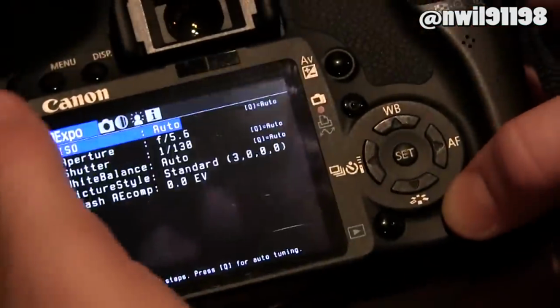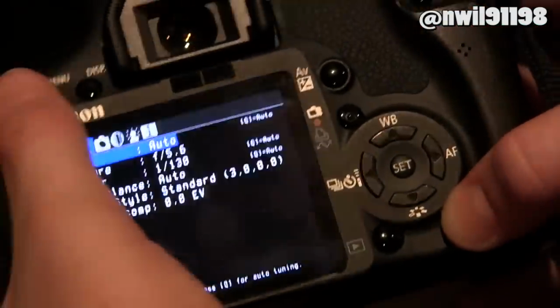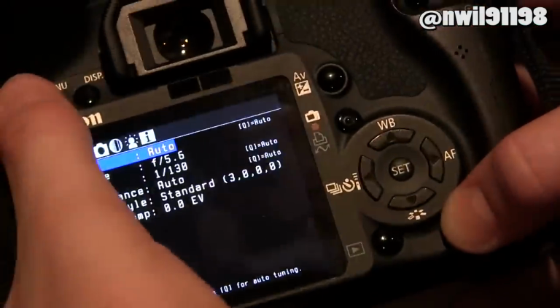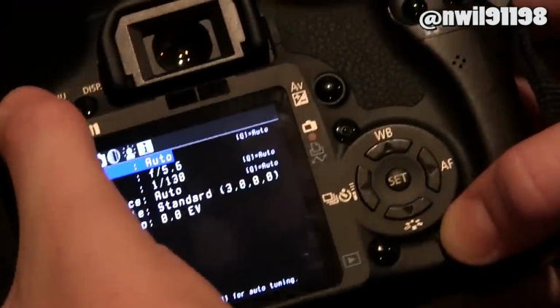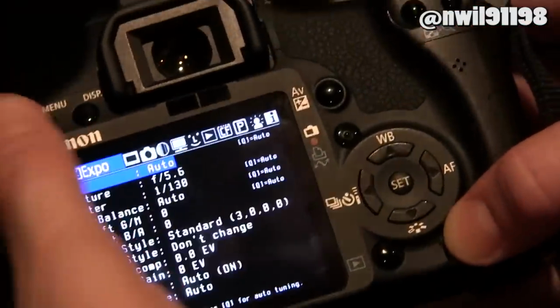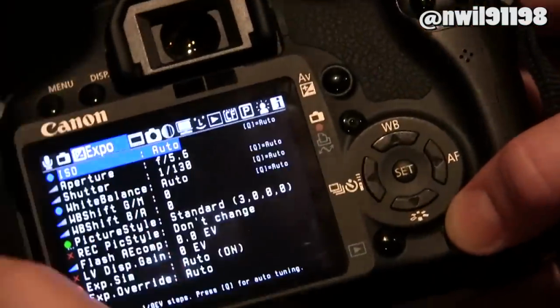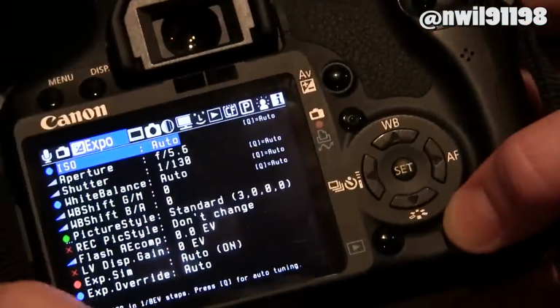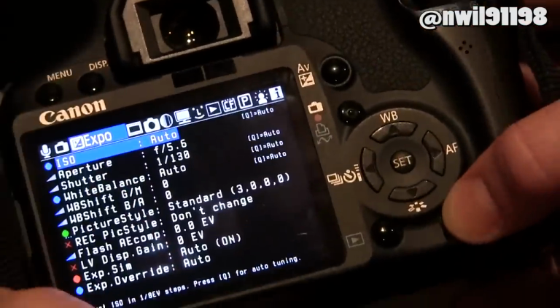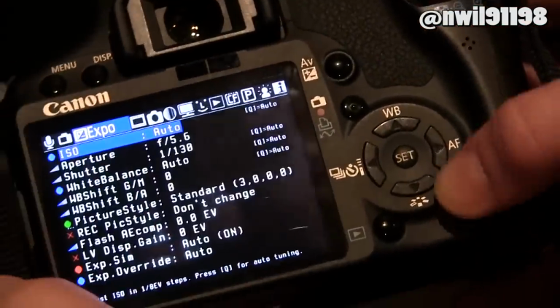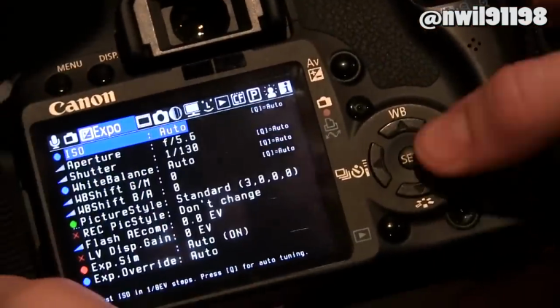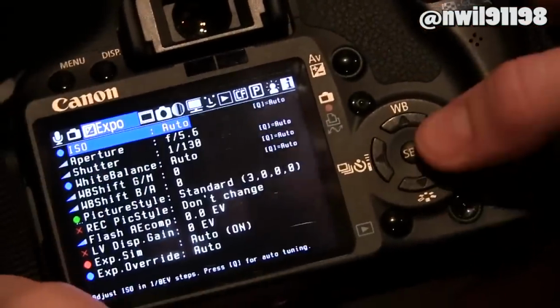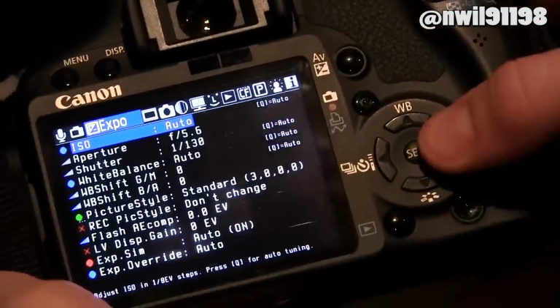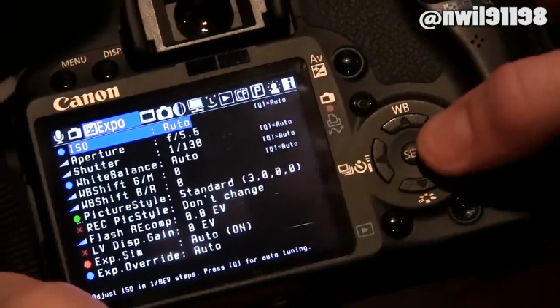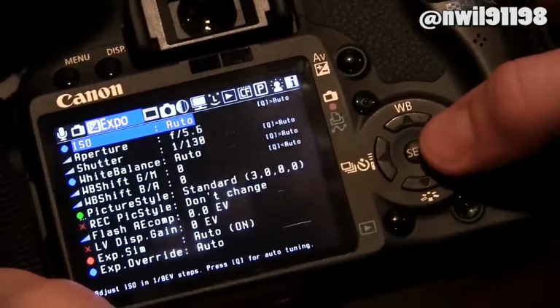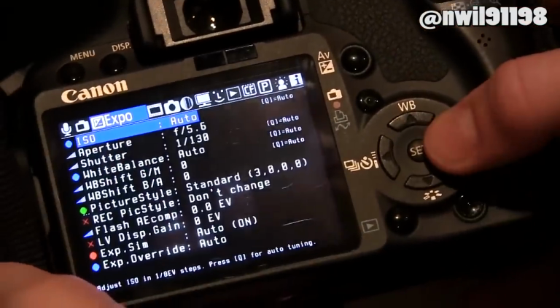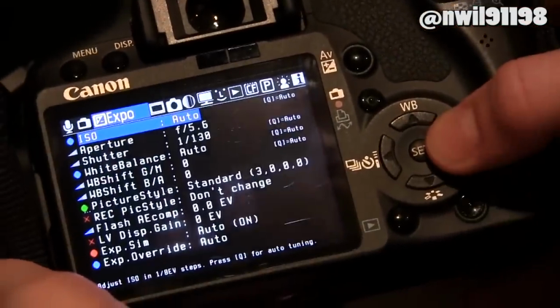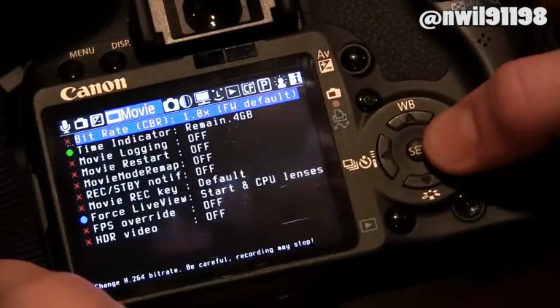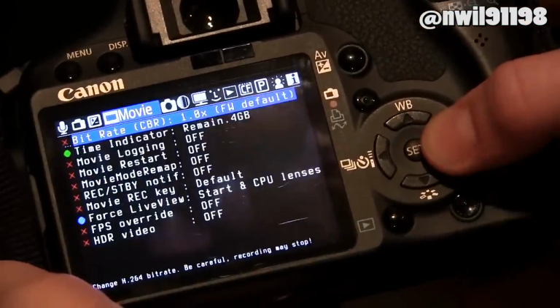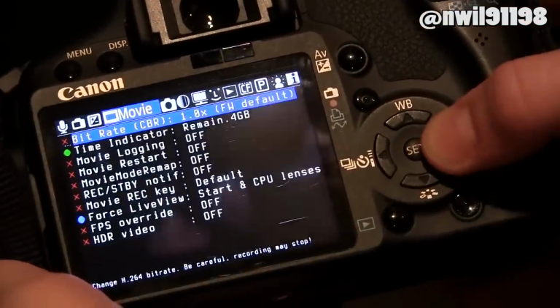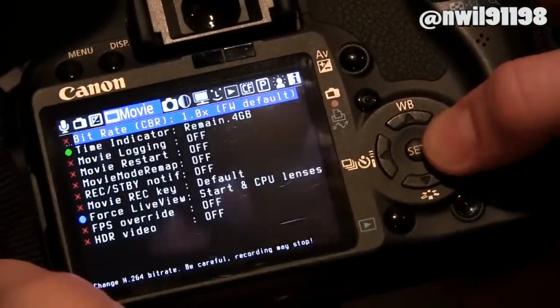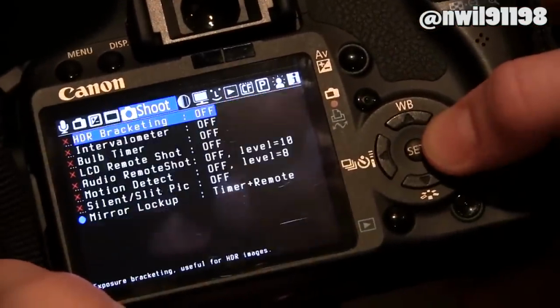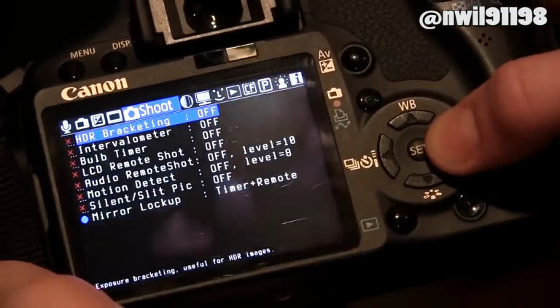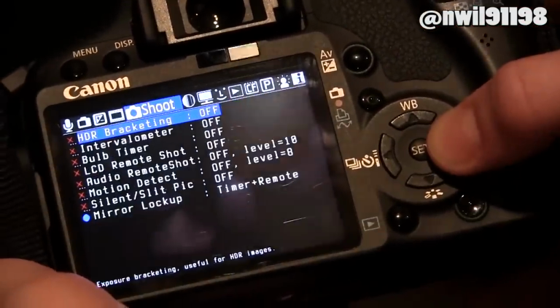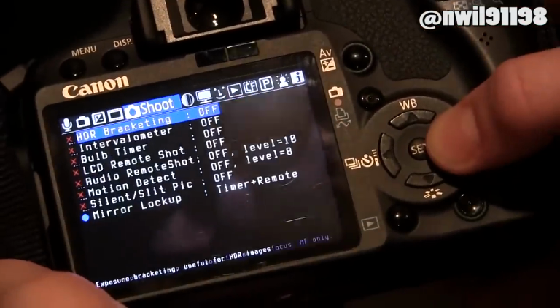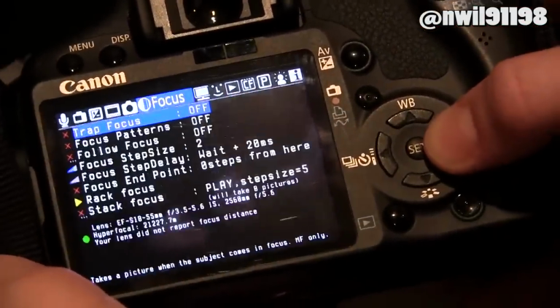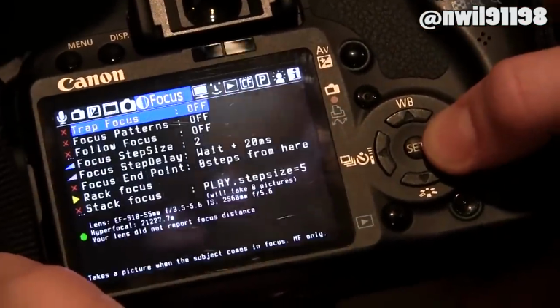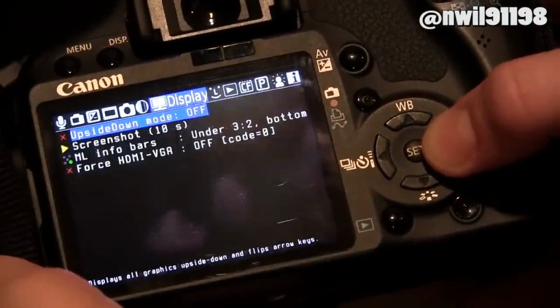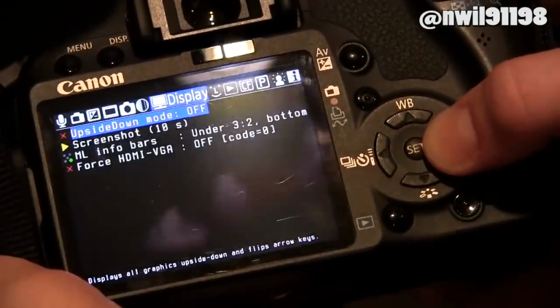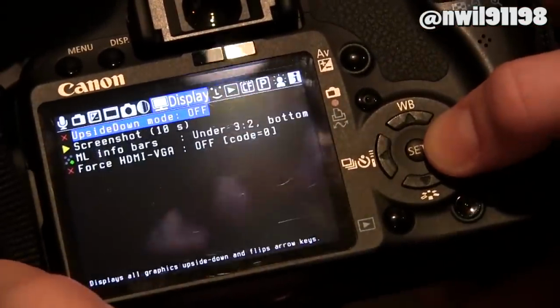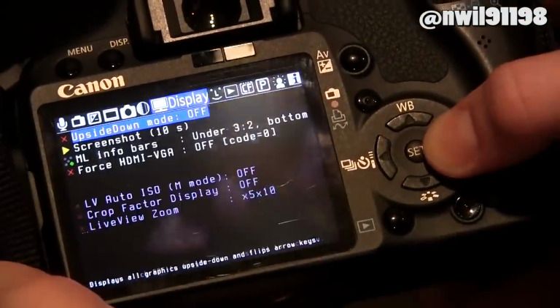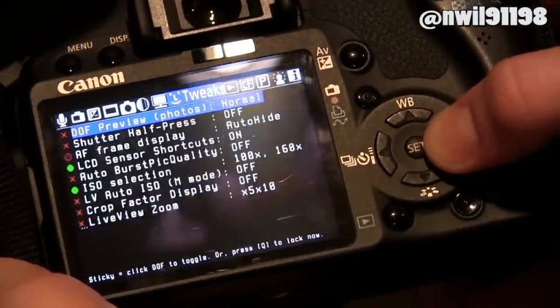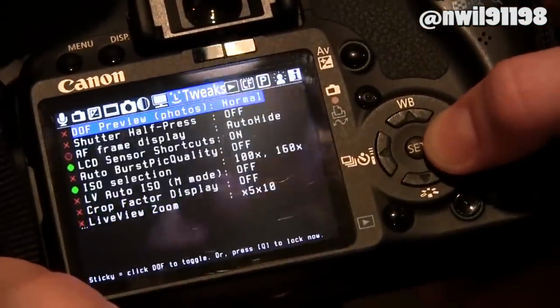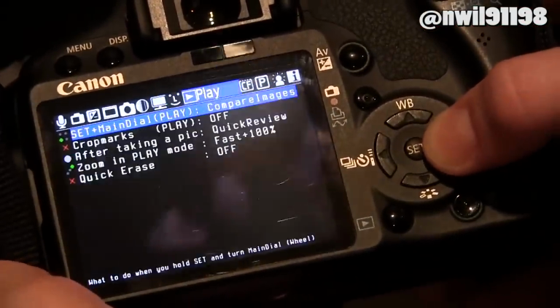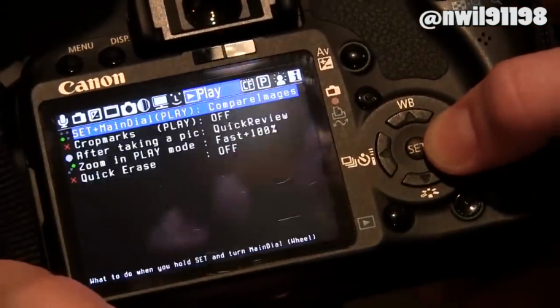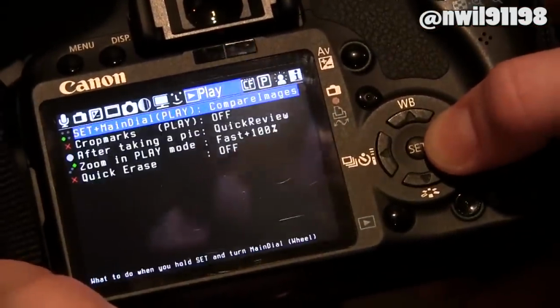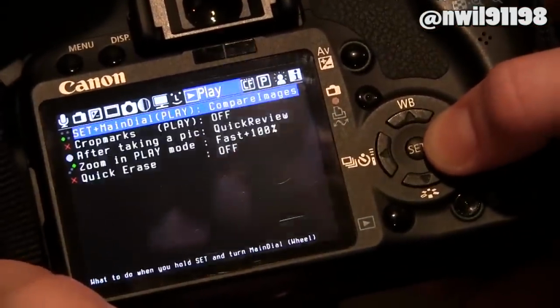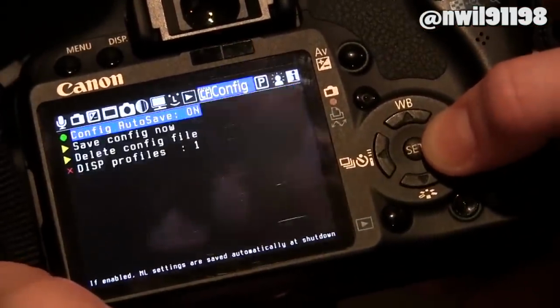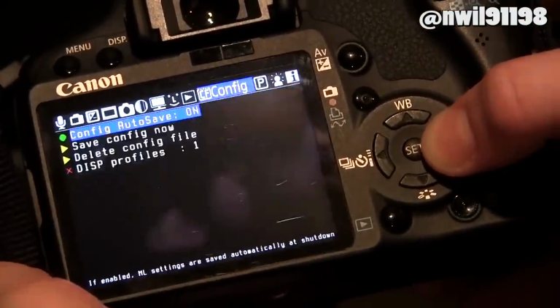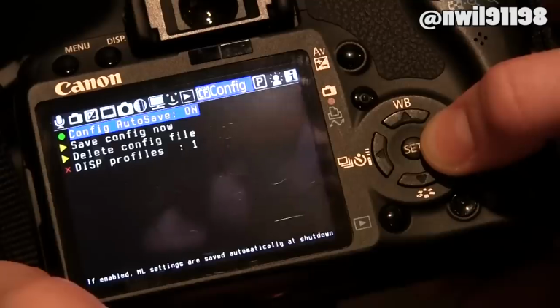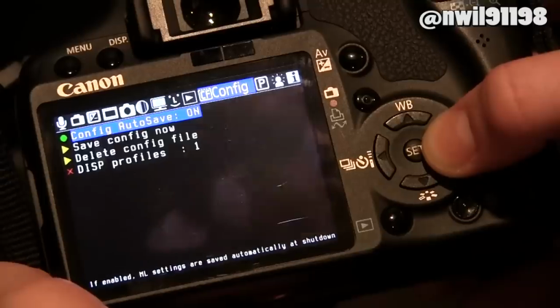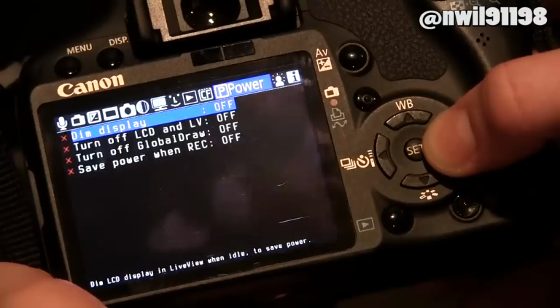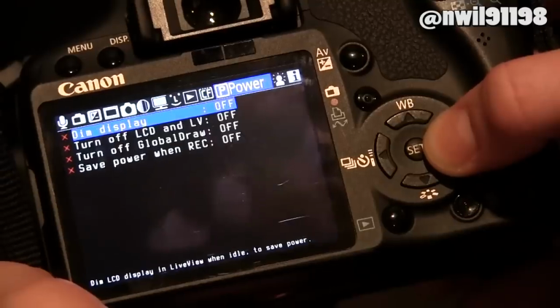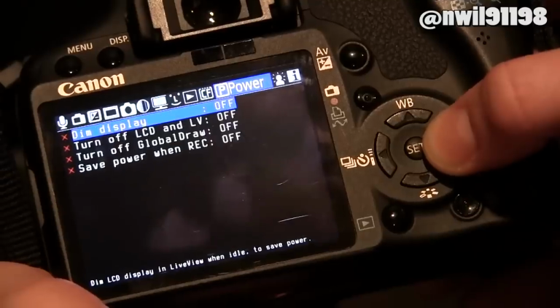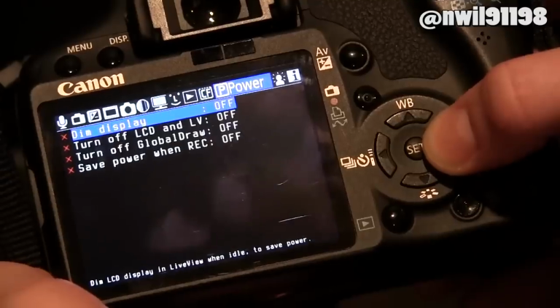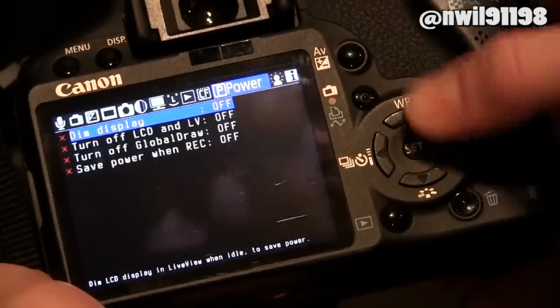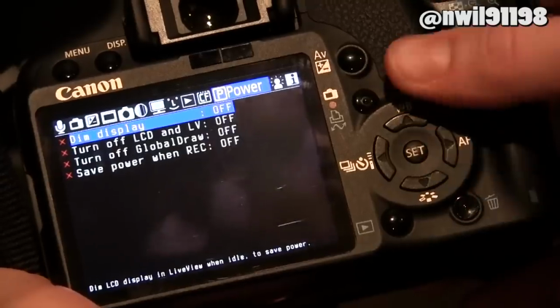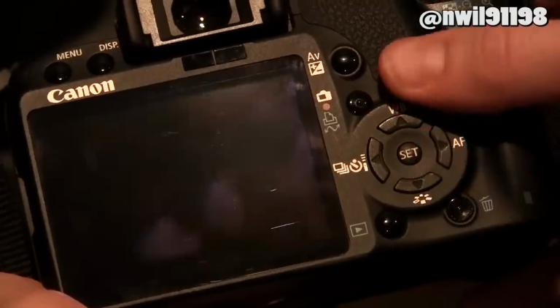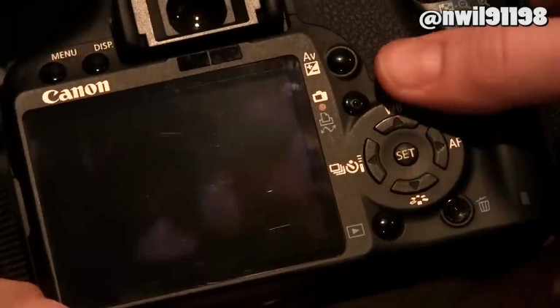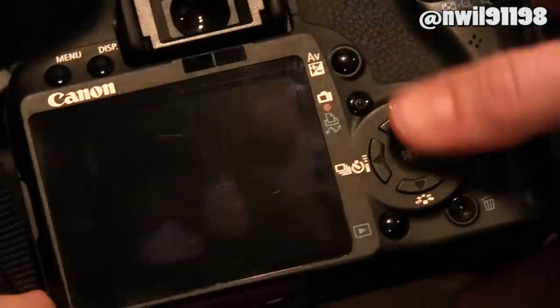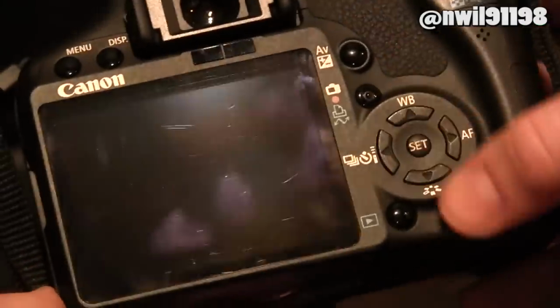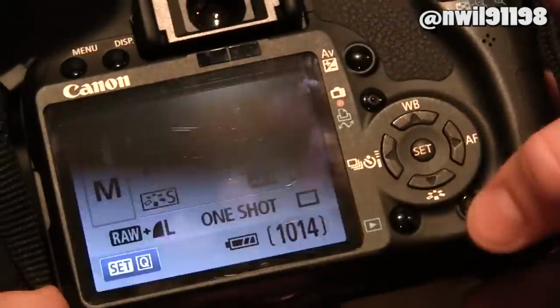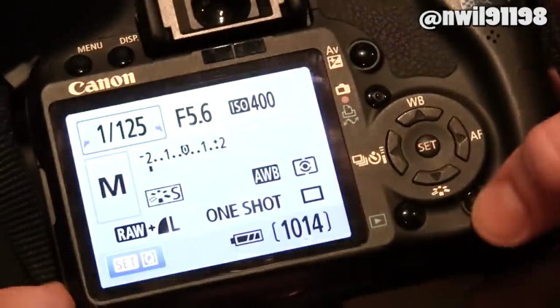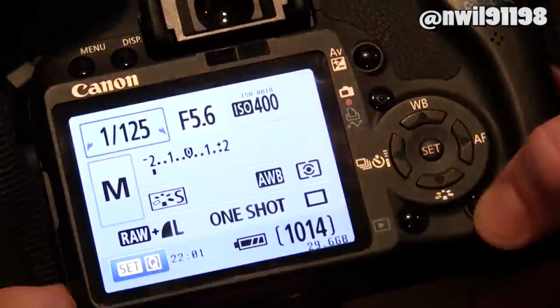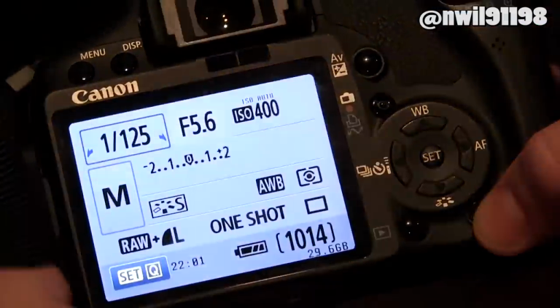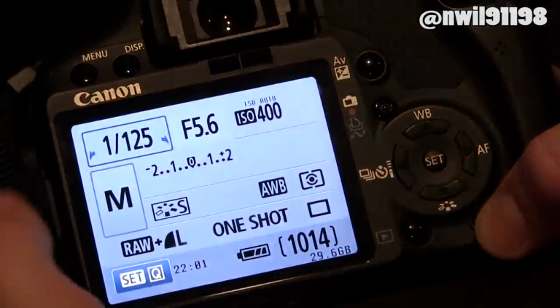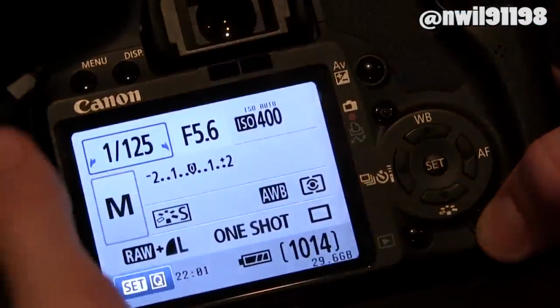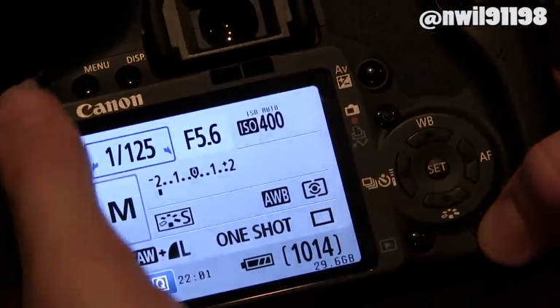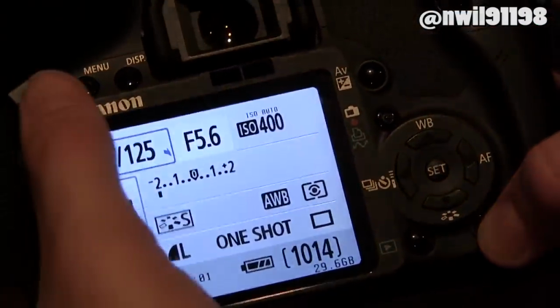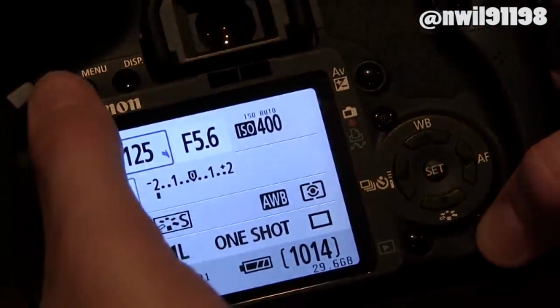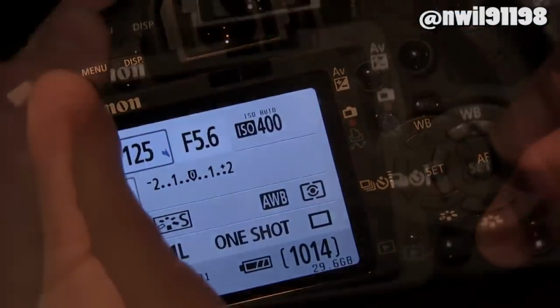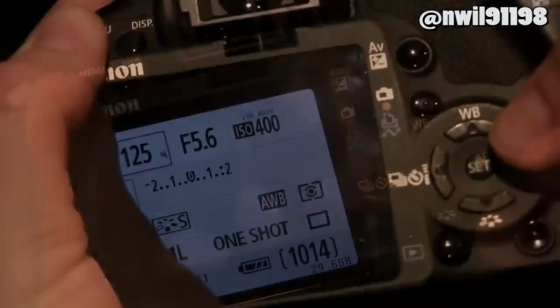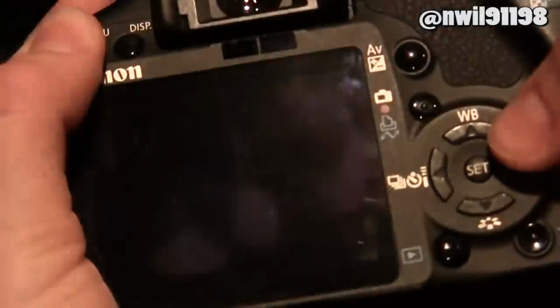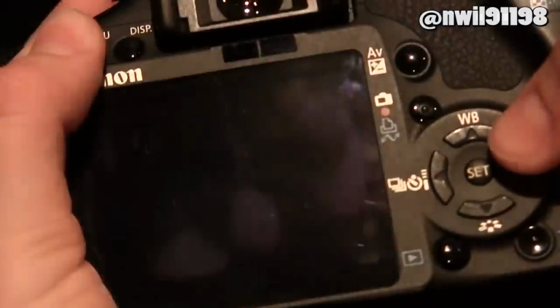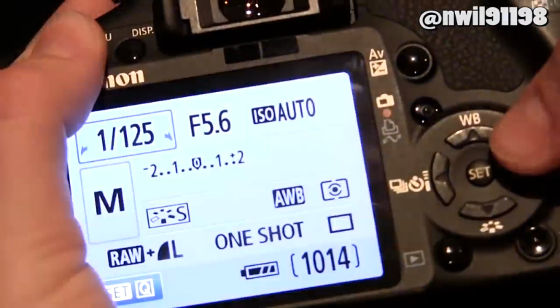To access even more options, press the menu button. And that's about it — if you don't like Magic Lantern, you can always go back.